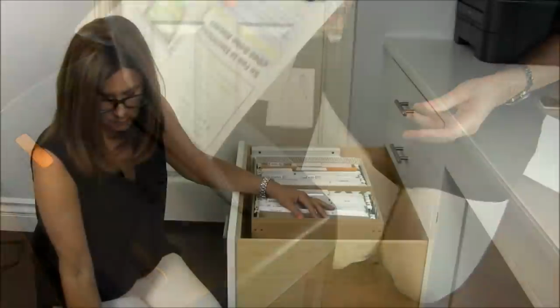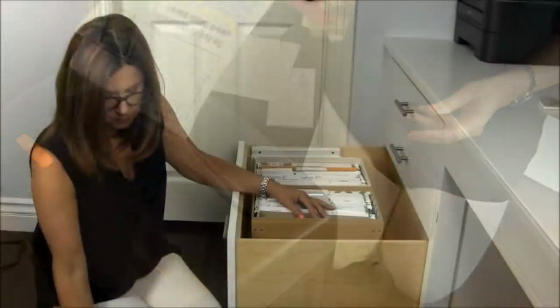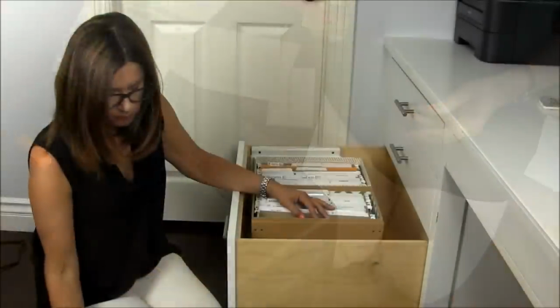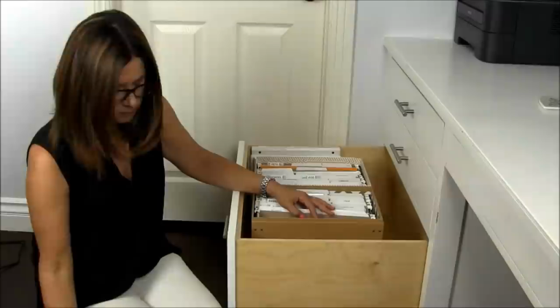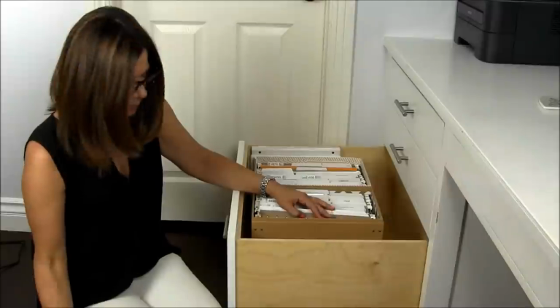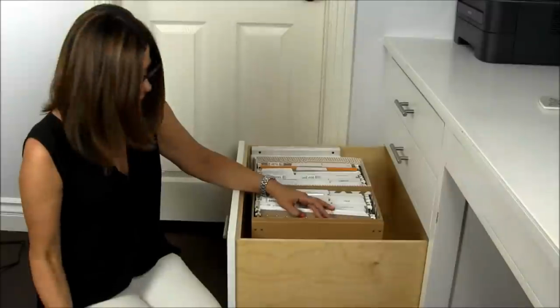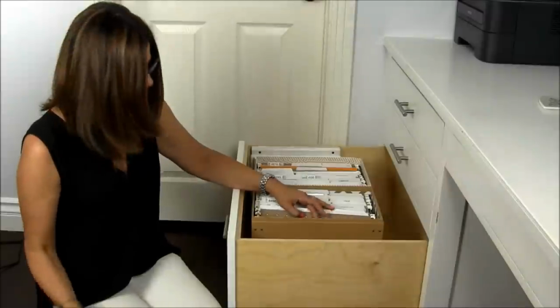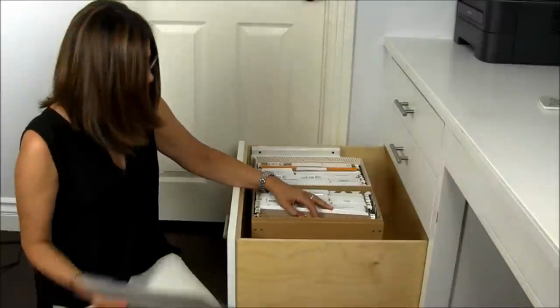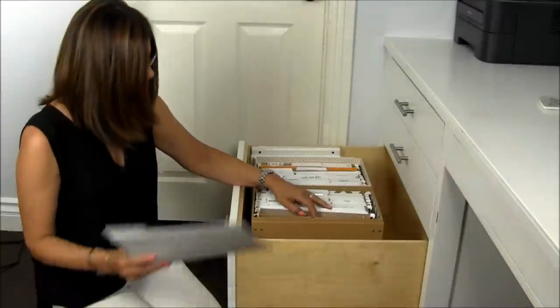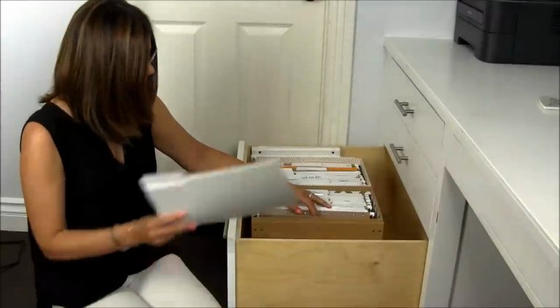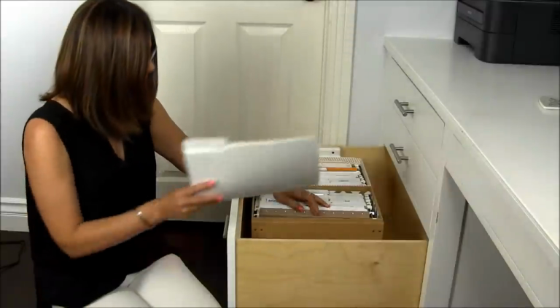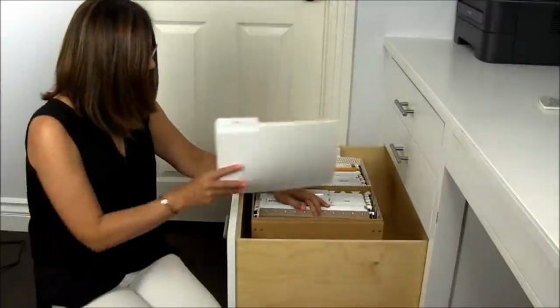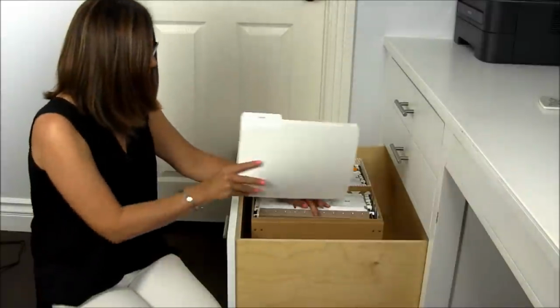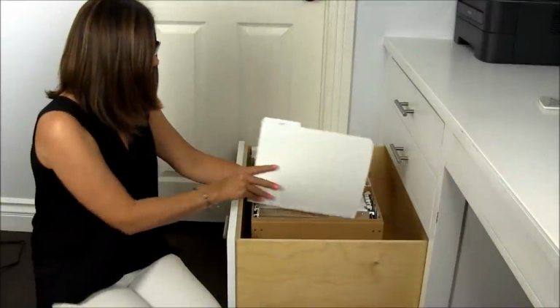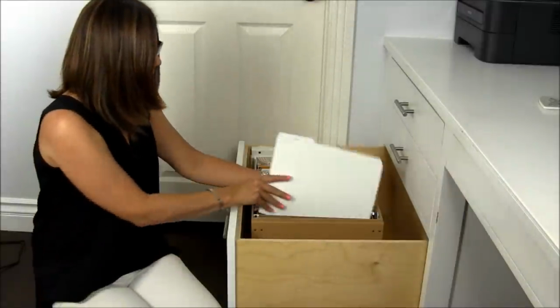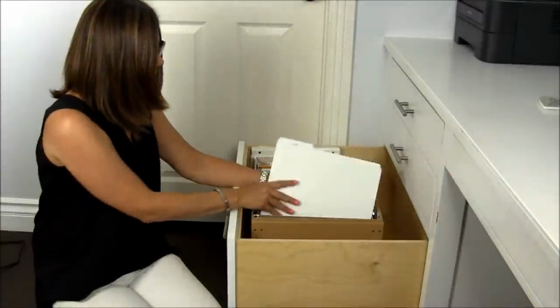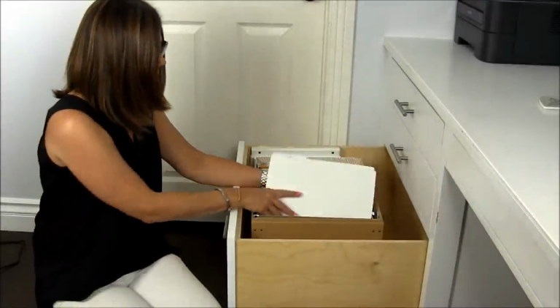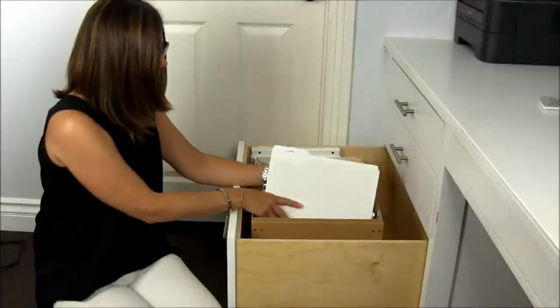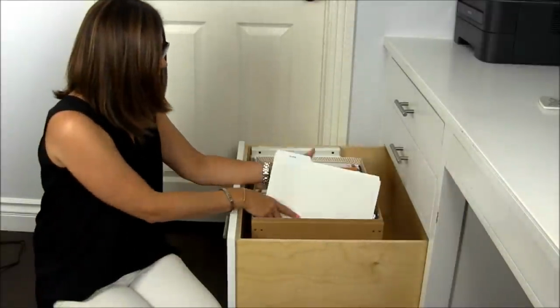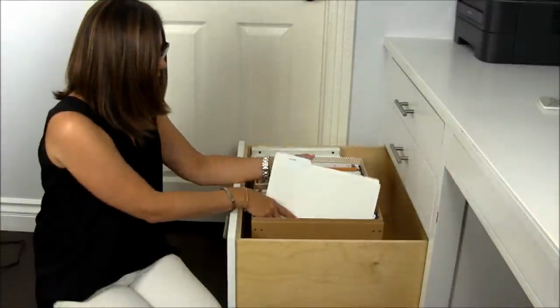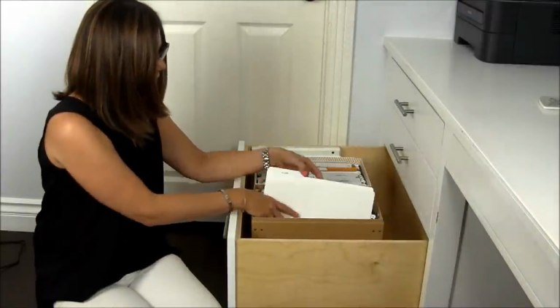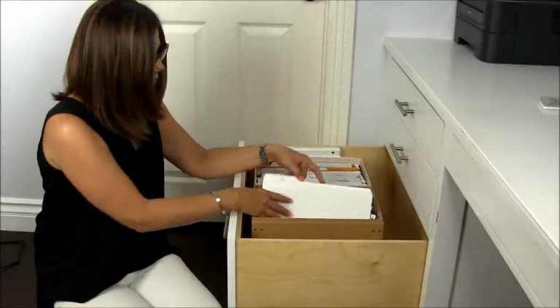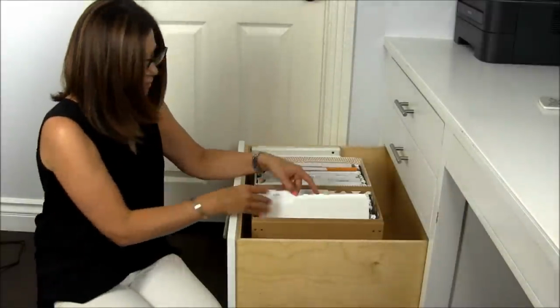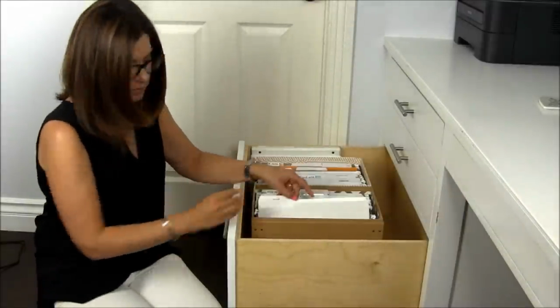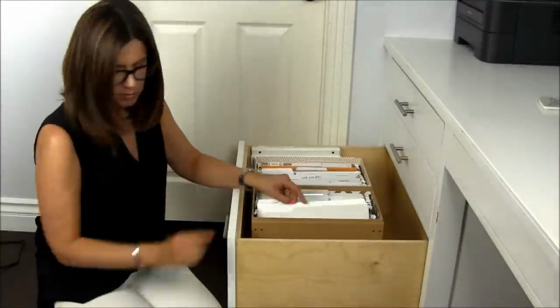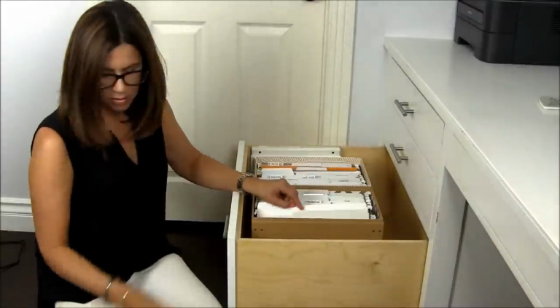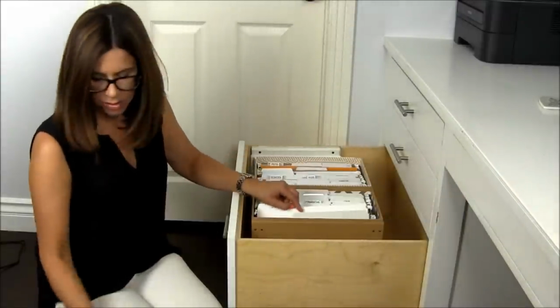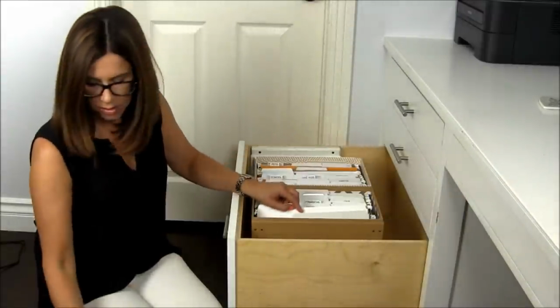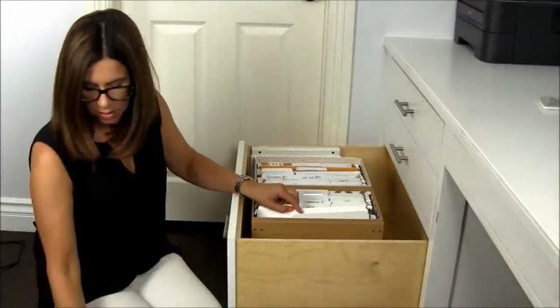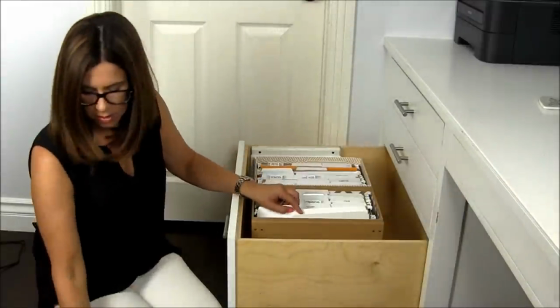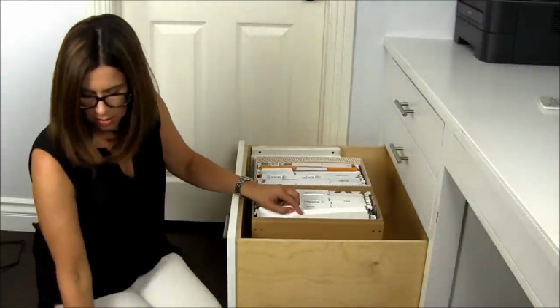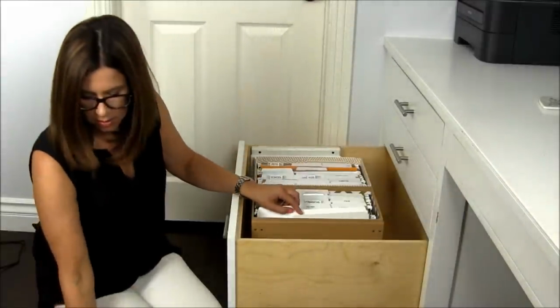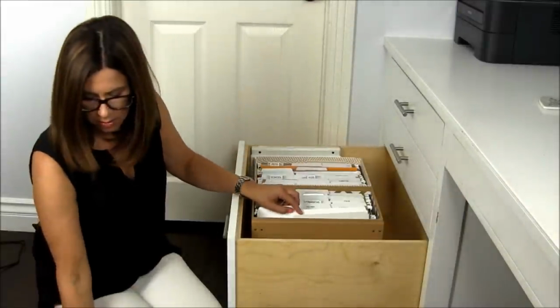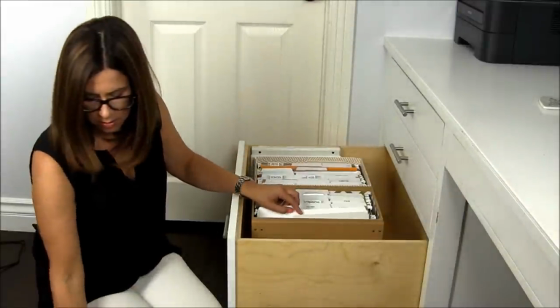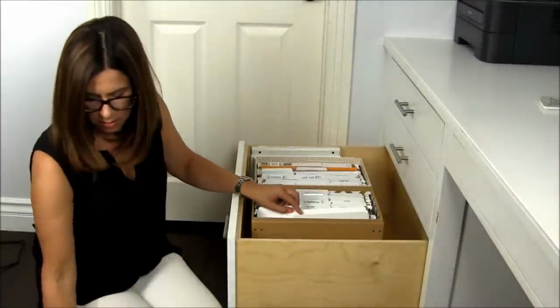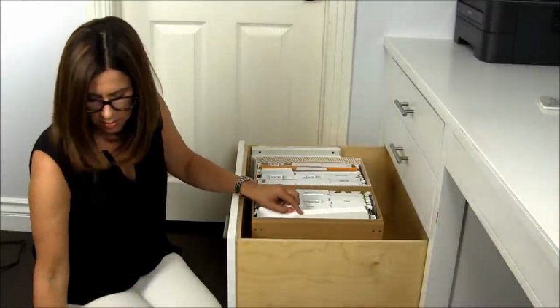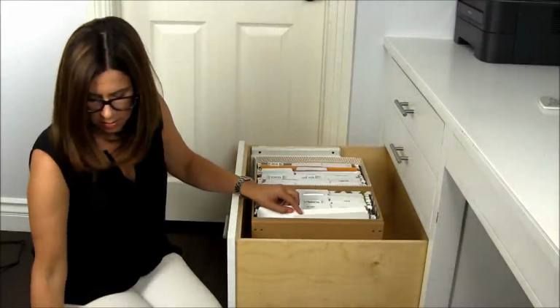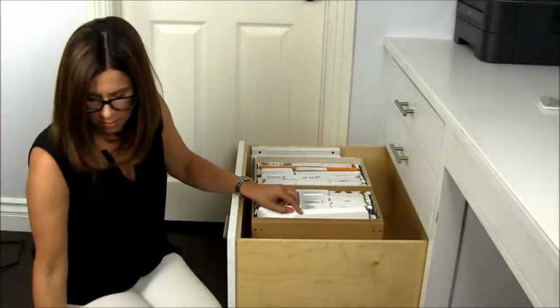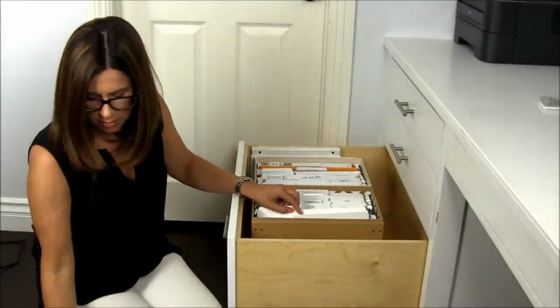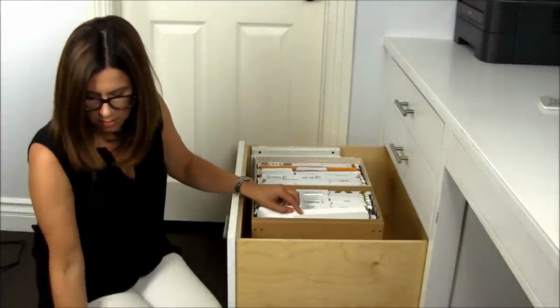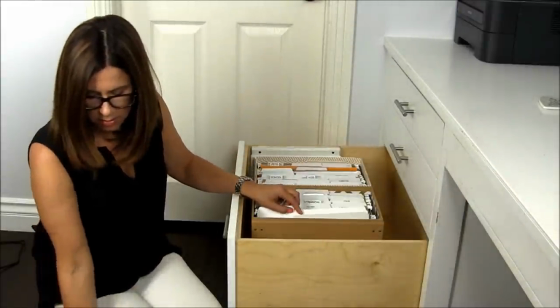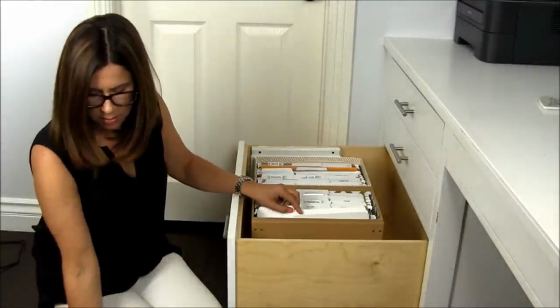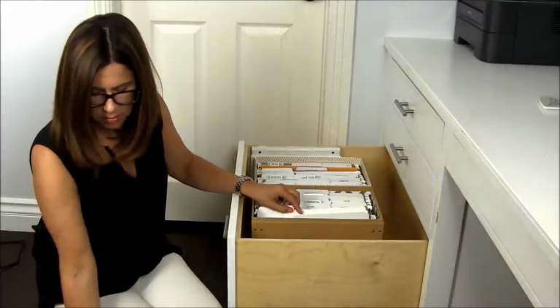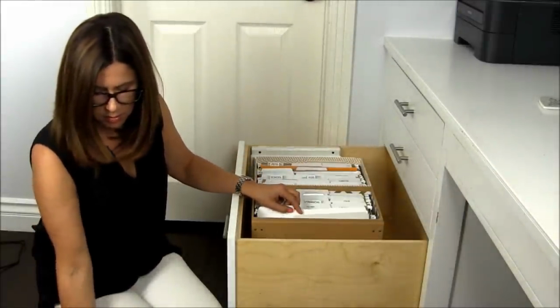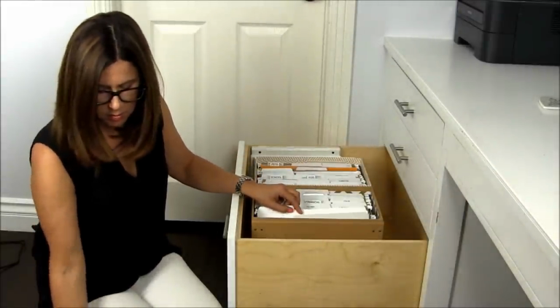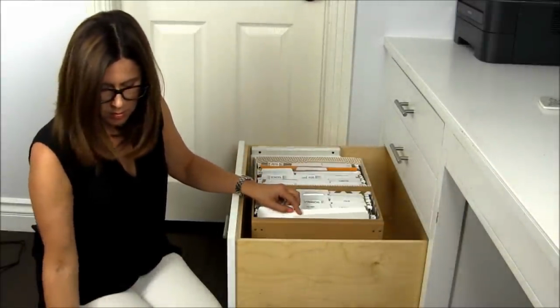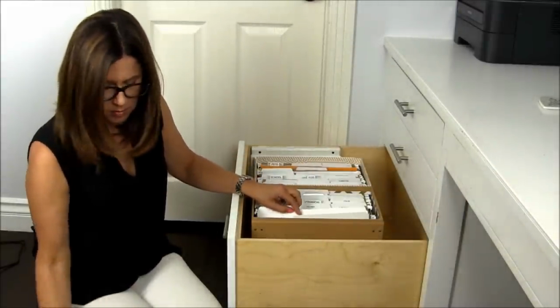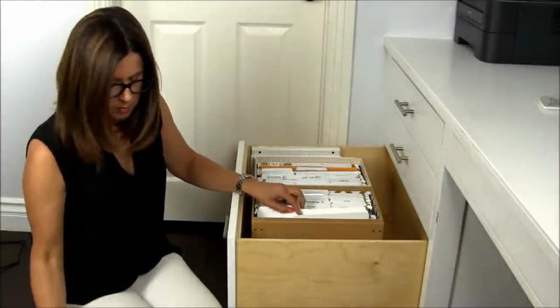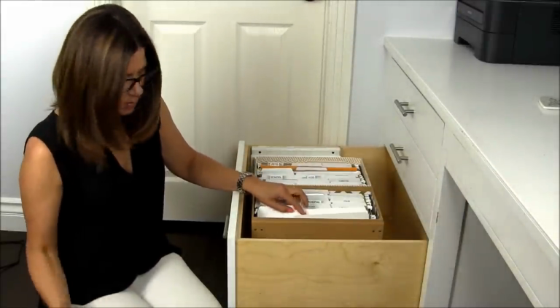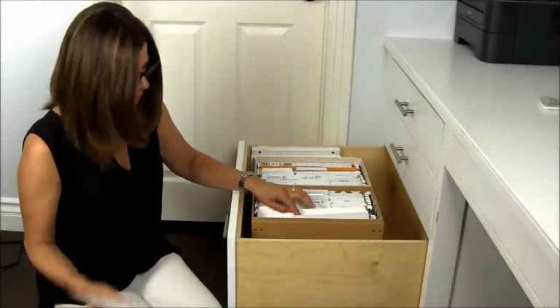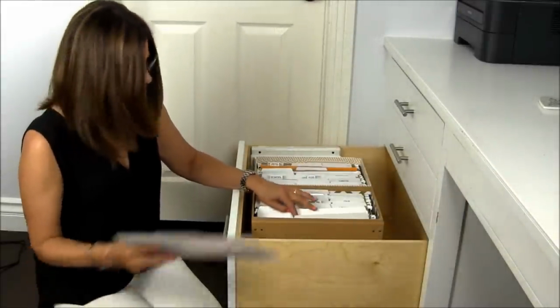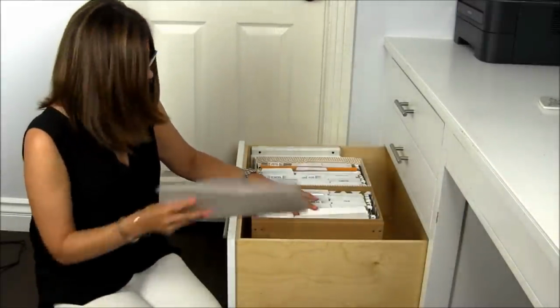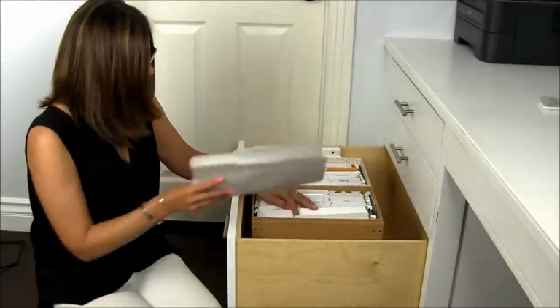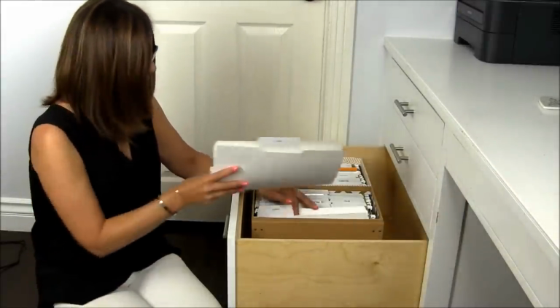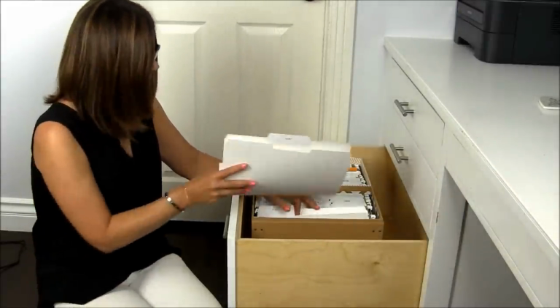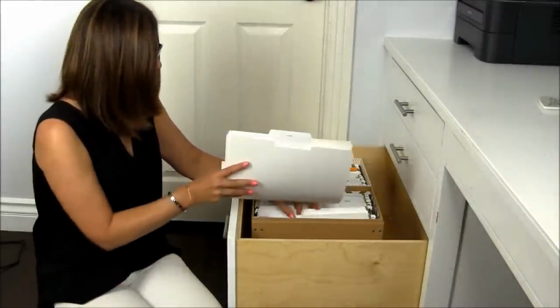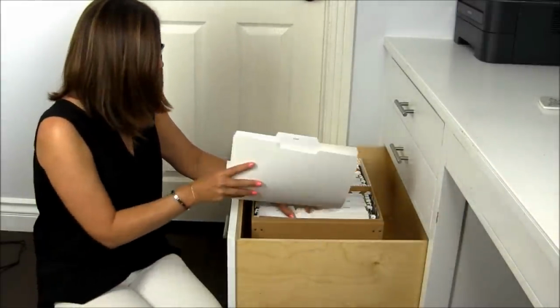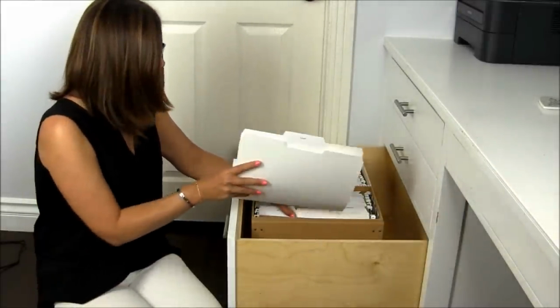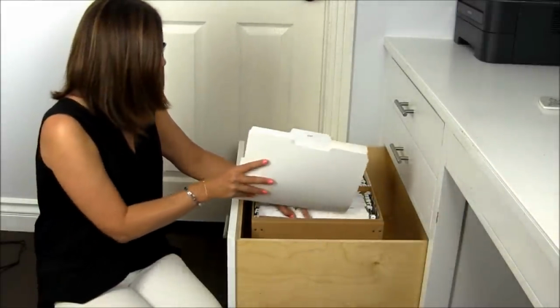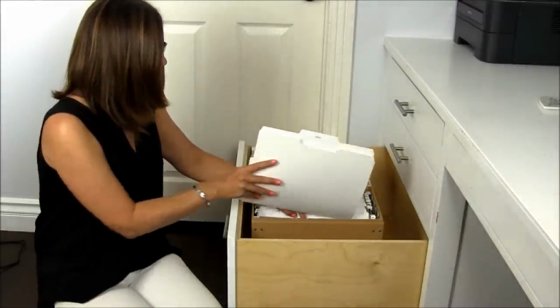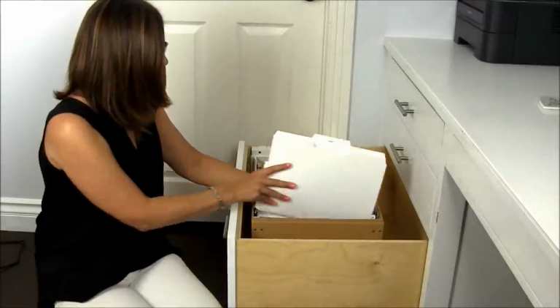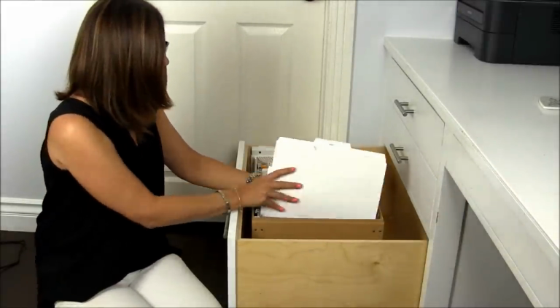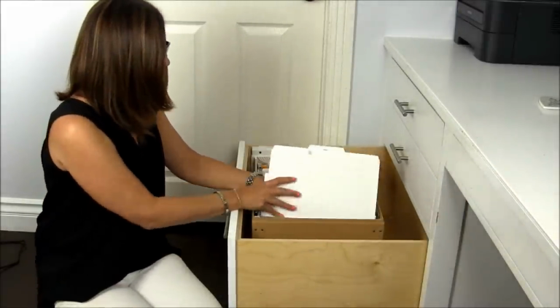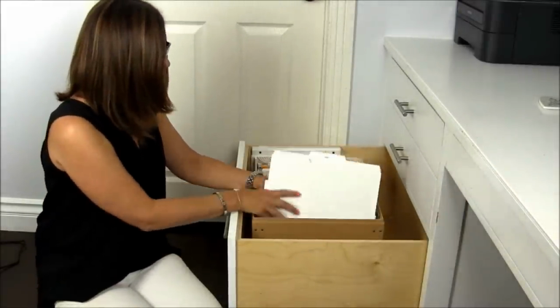Now you're ready to file. Put the remaining papers away in their proper place, and you're all set.